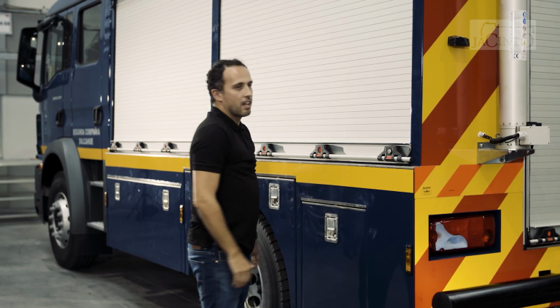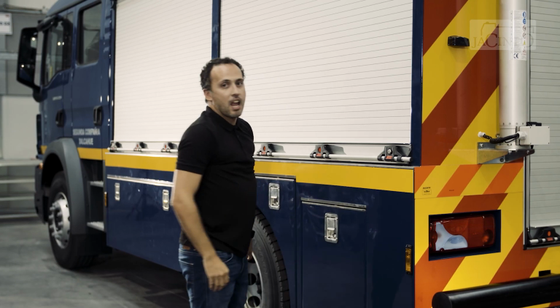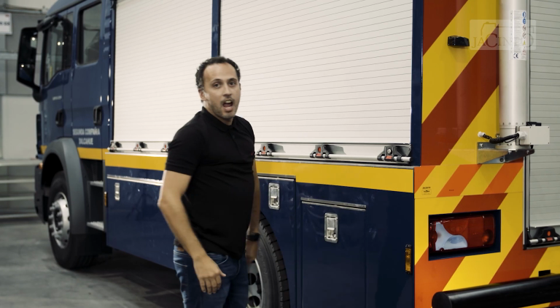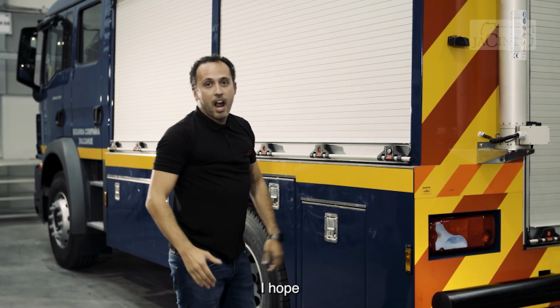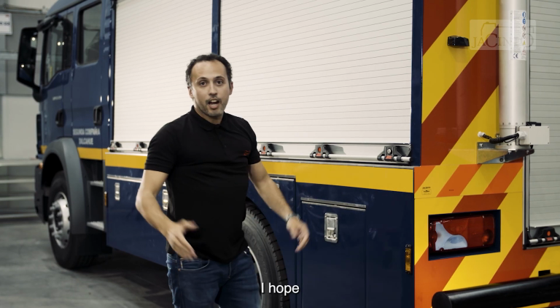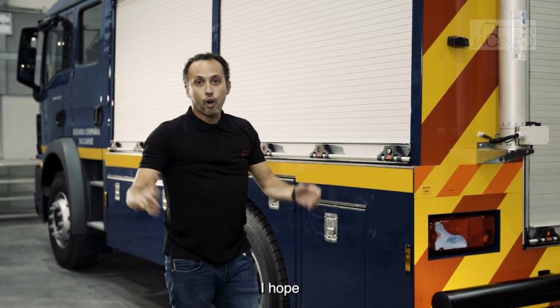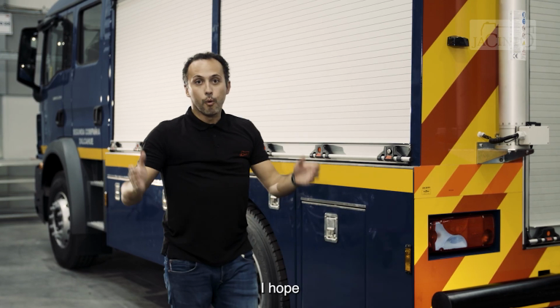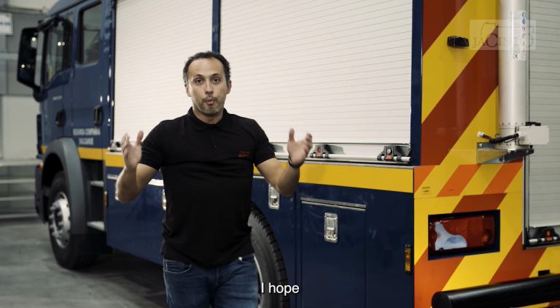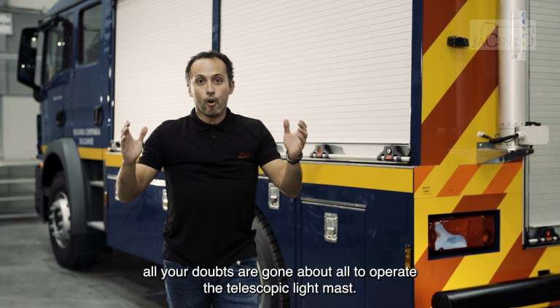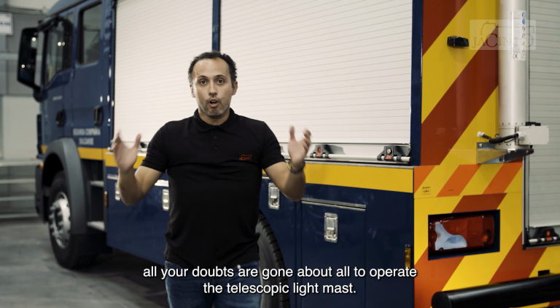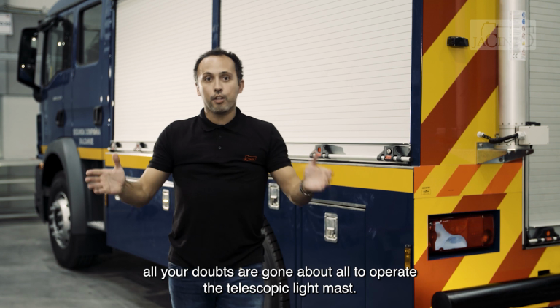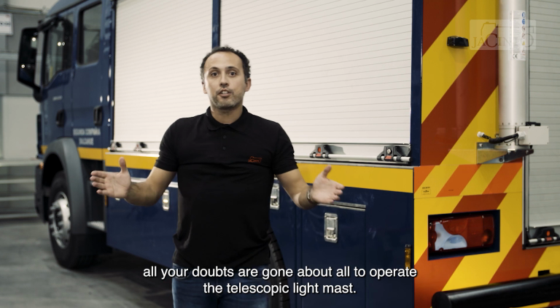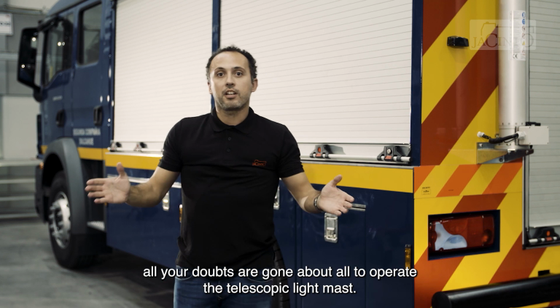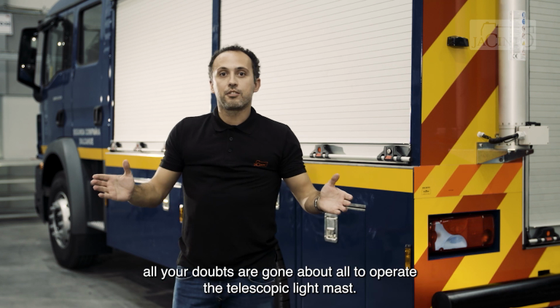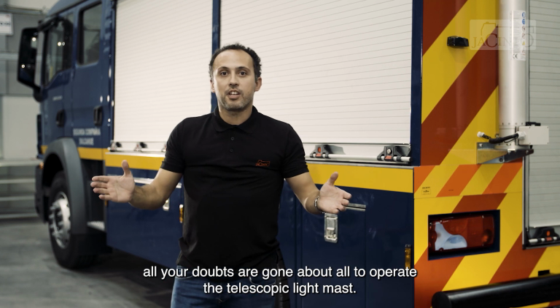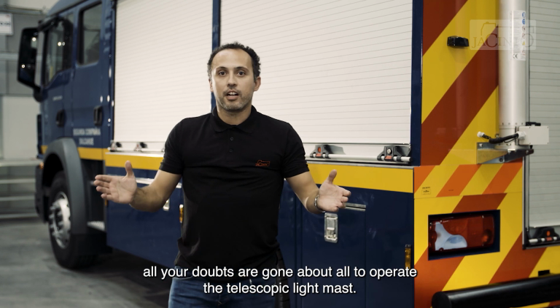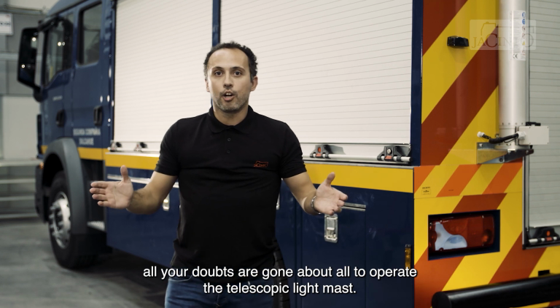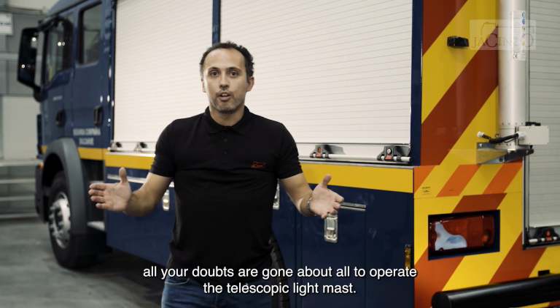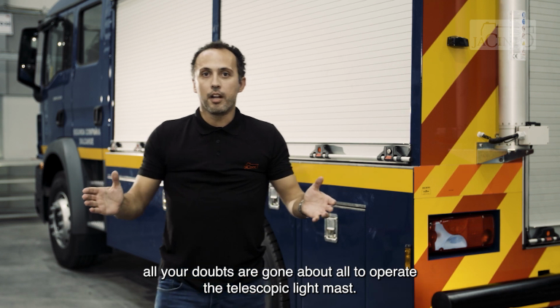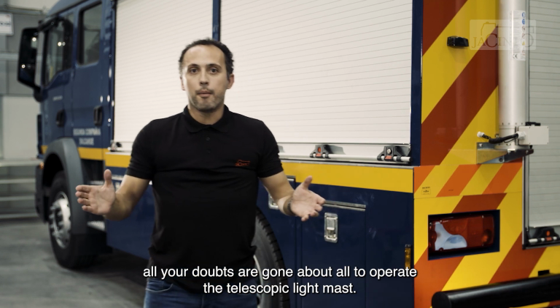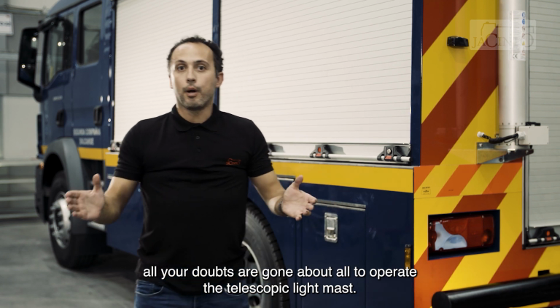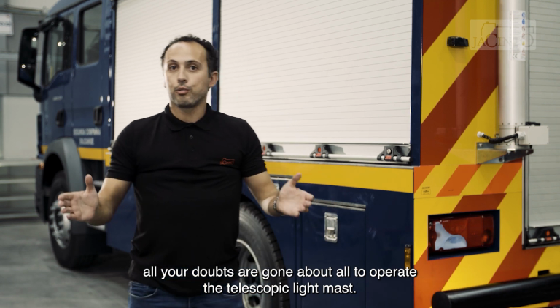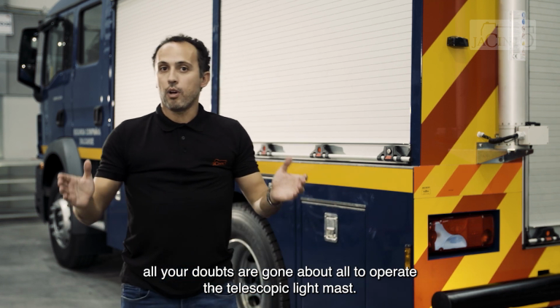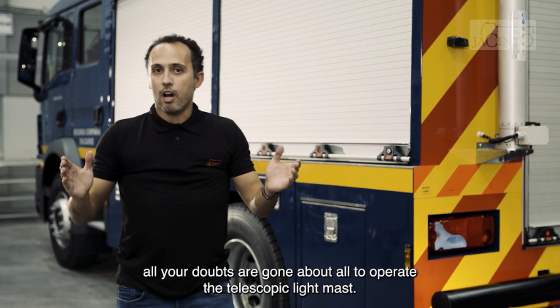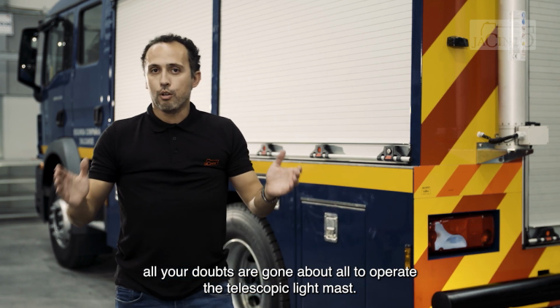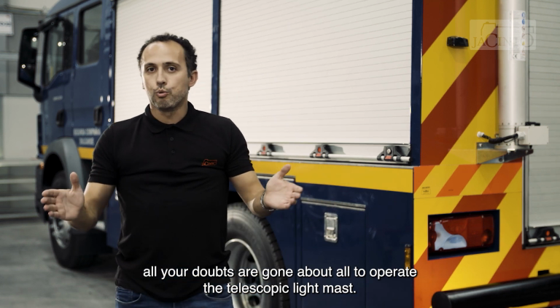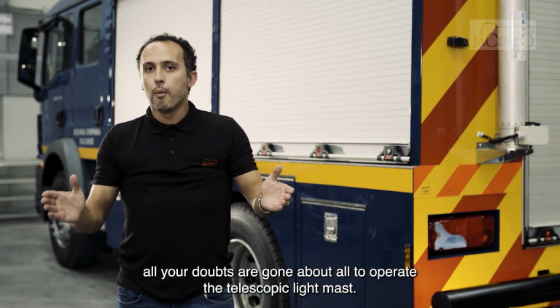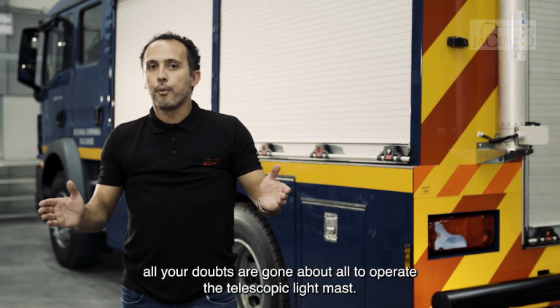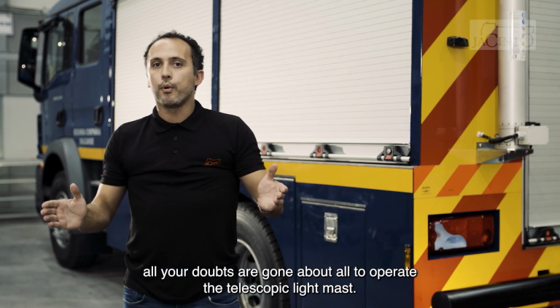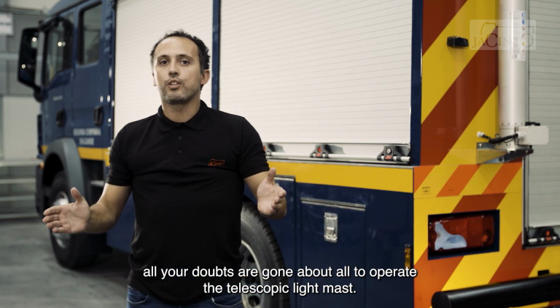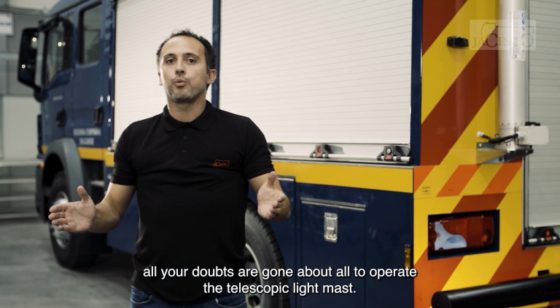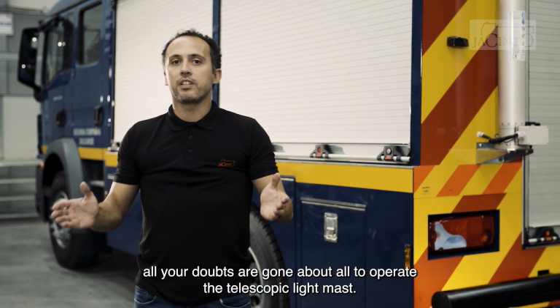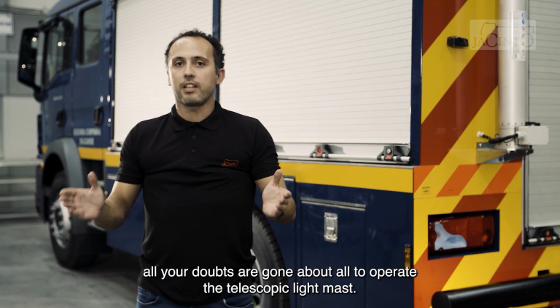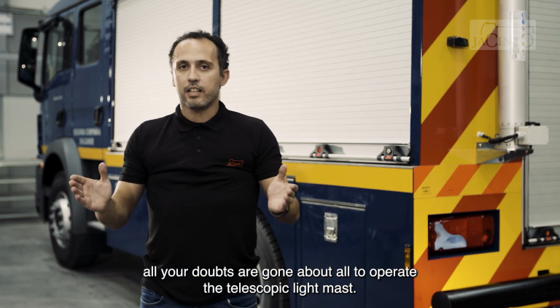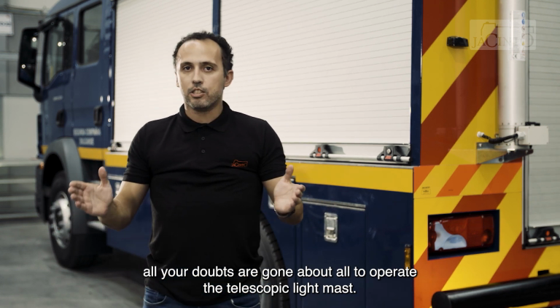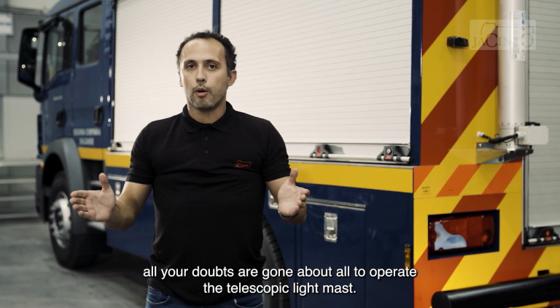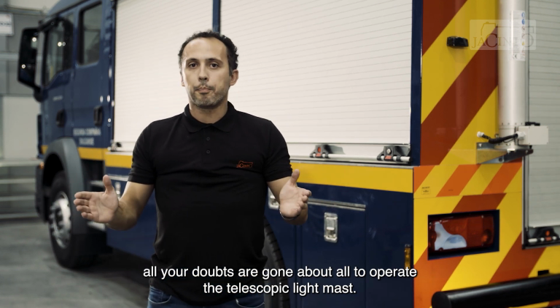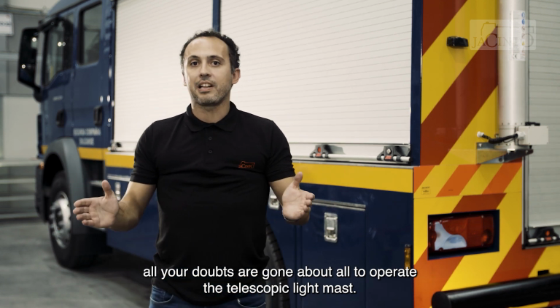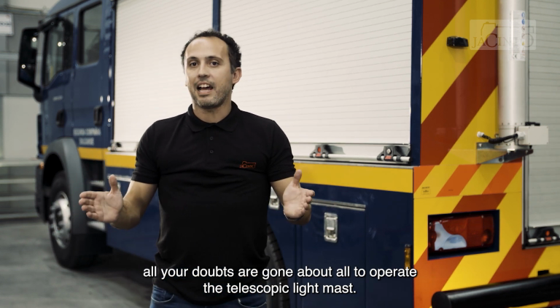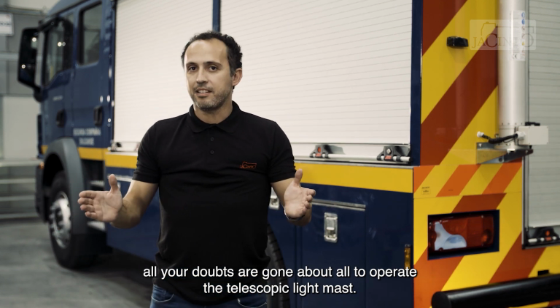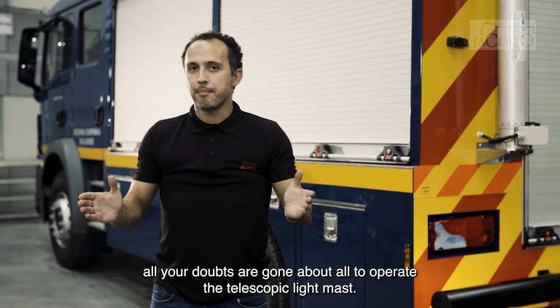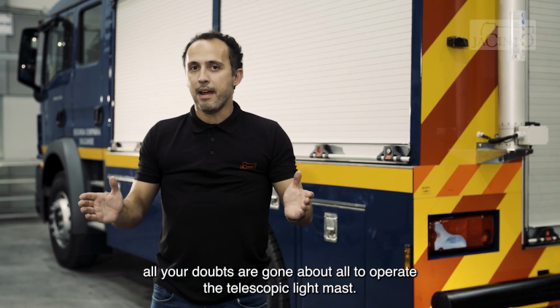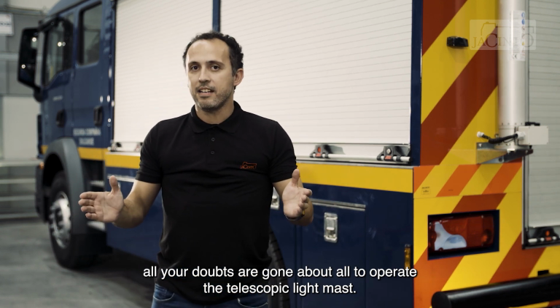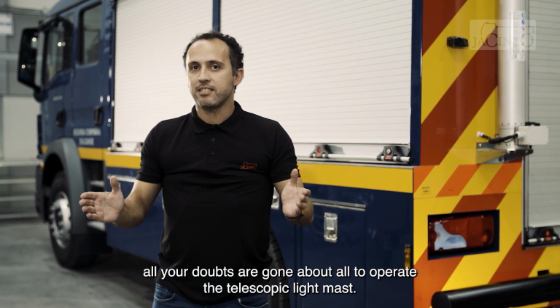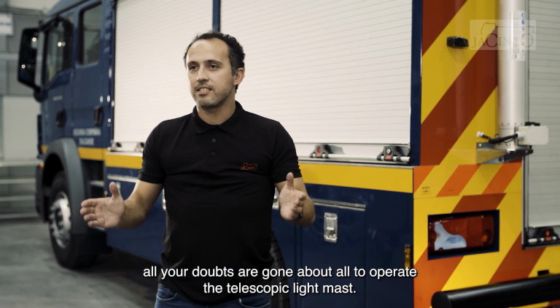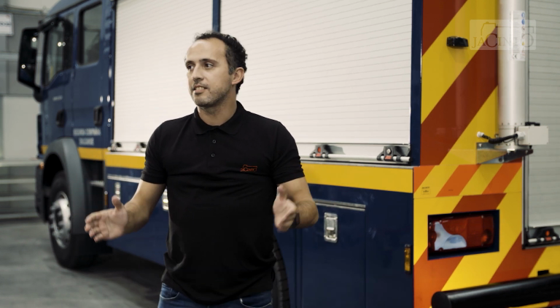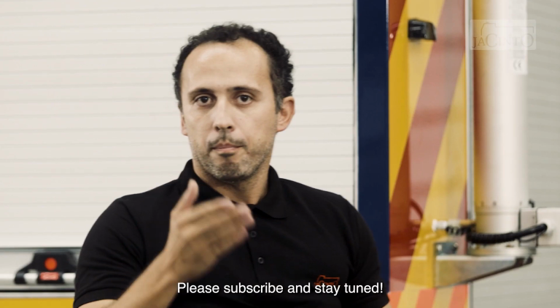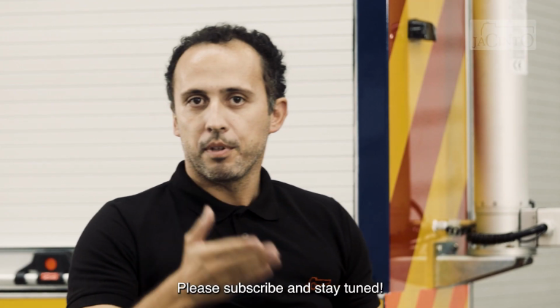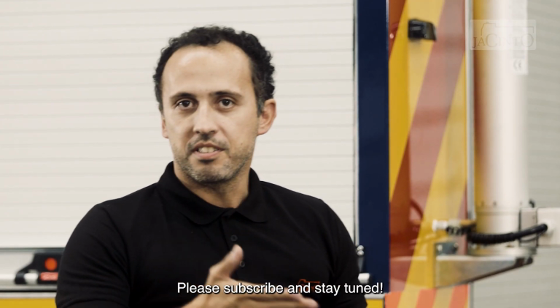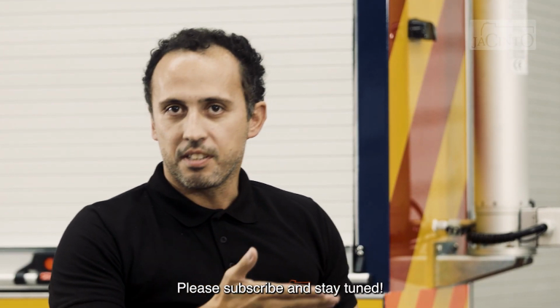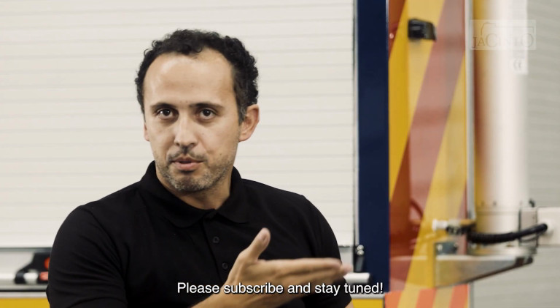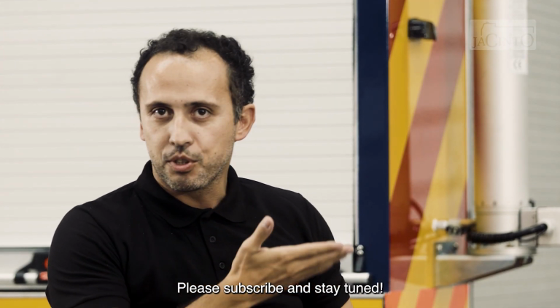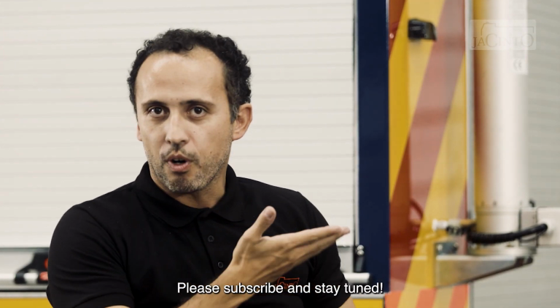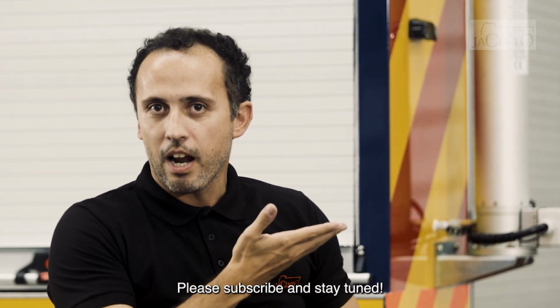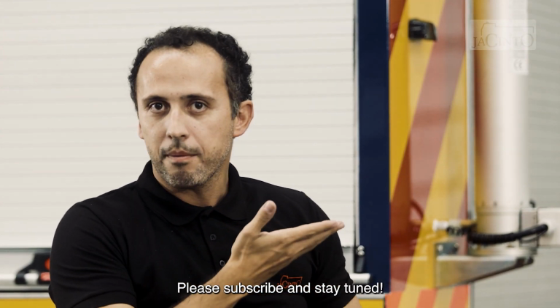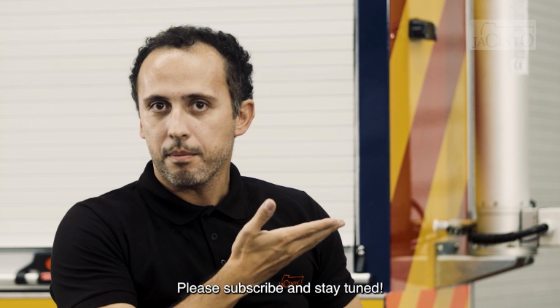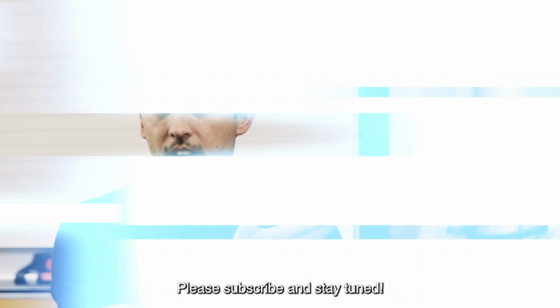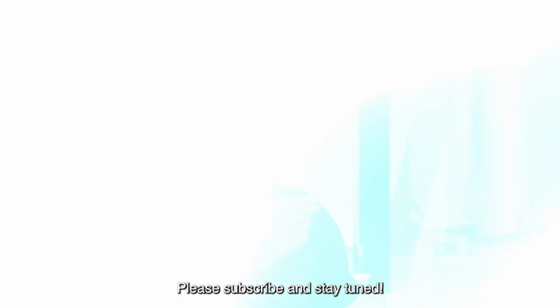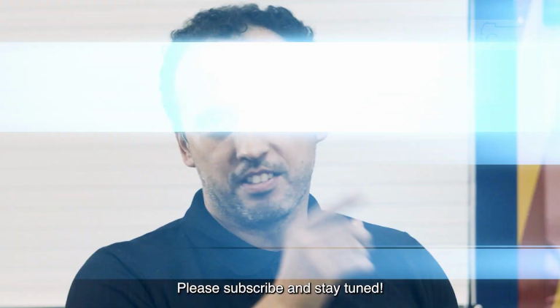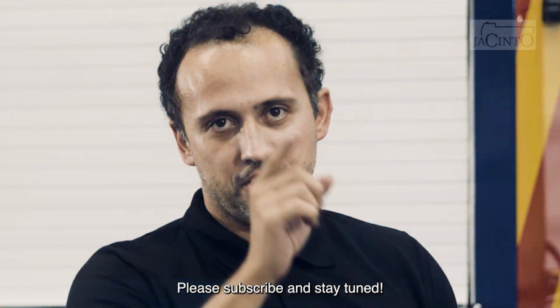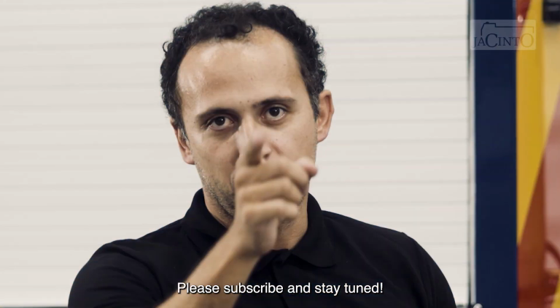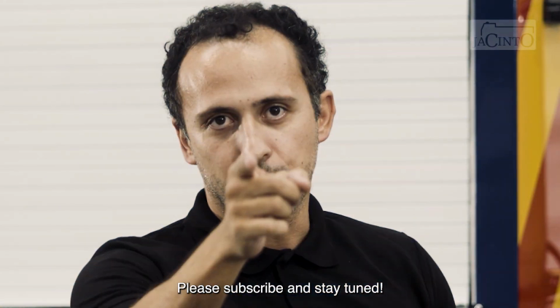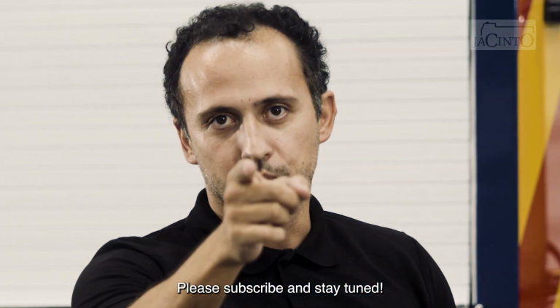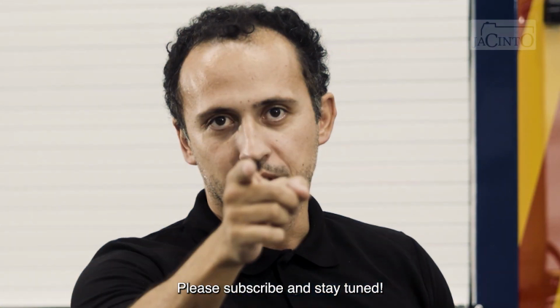I hope all your doubts are gone about how to operate with the telescopic light mast. Please subscribe and stay tuned.